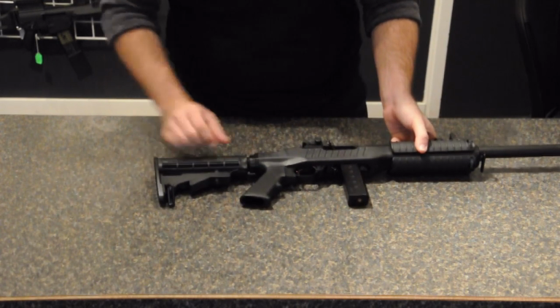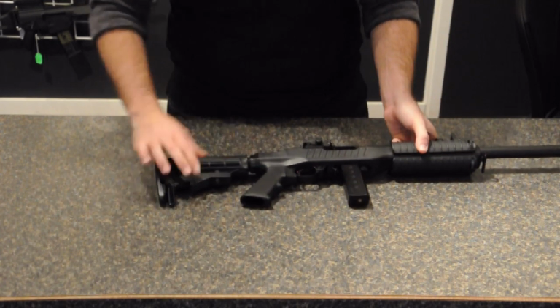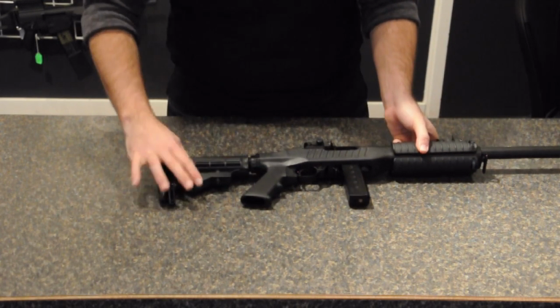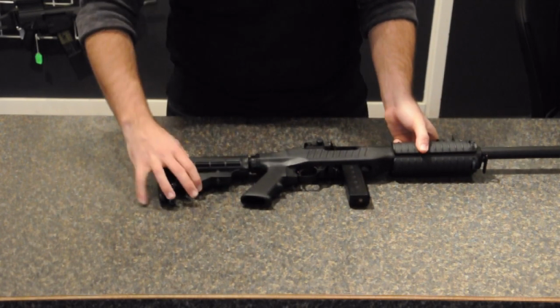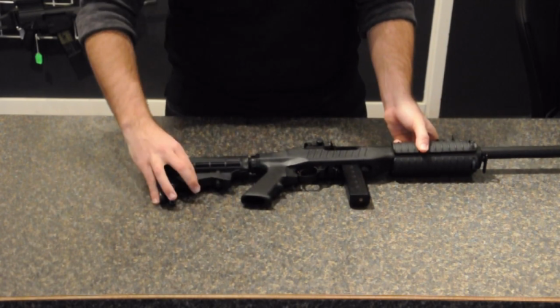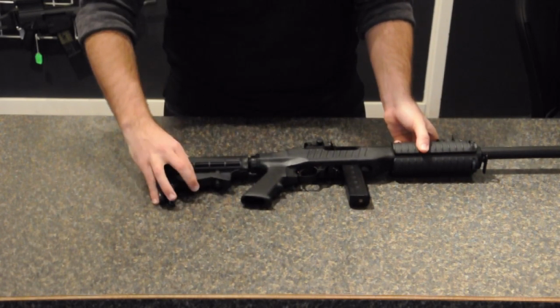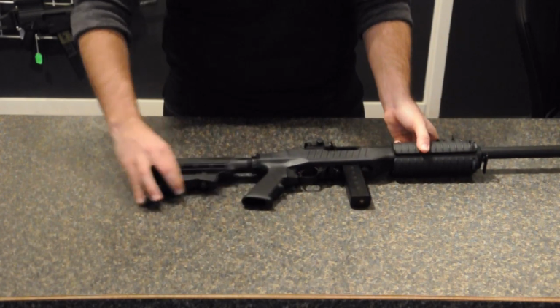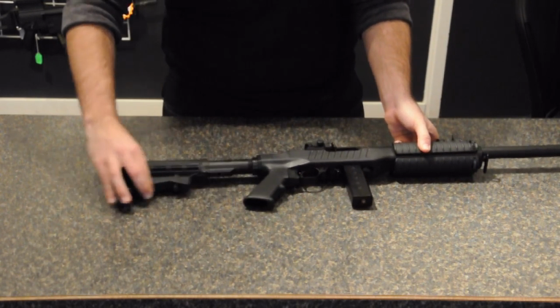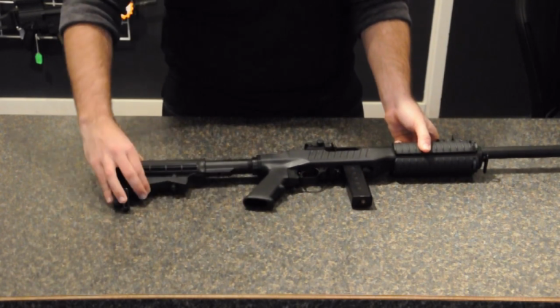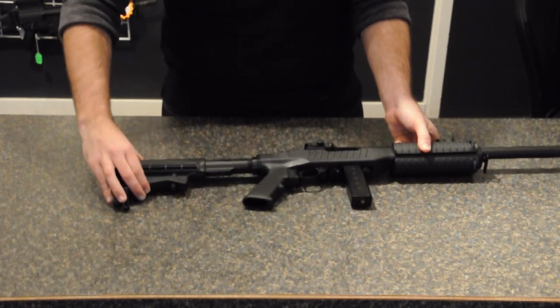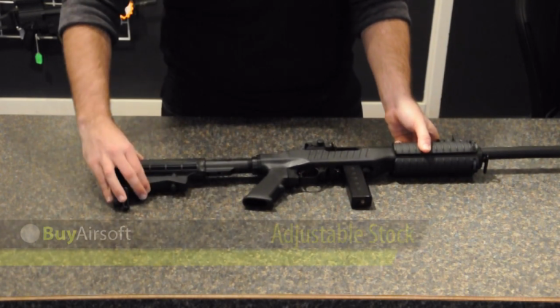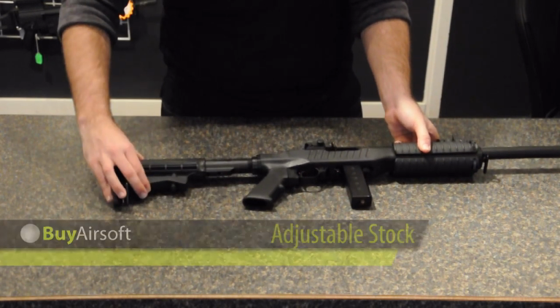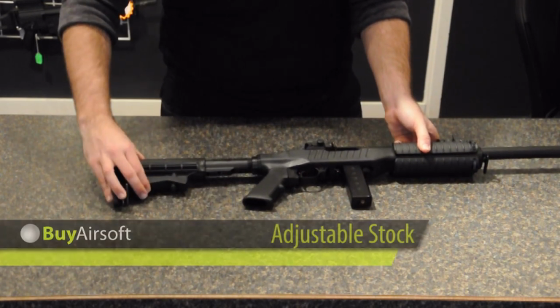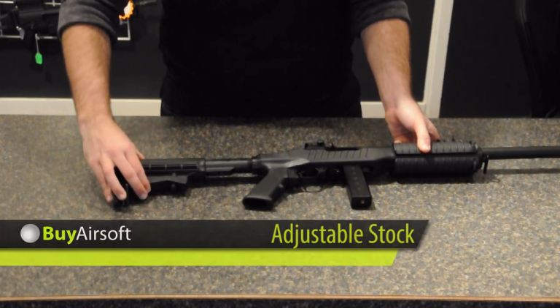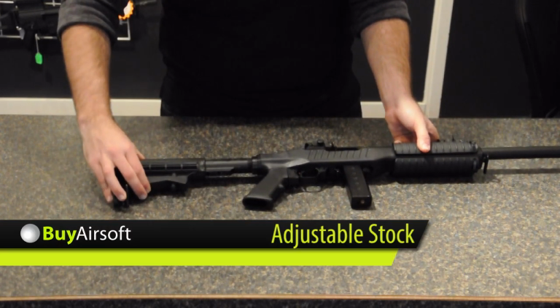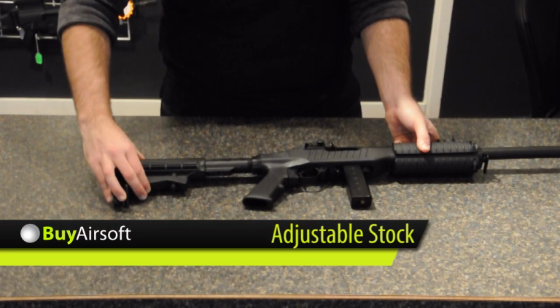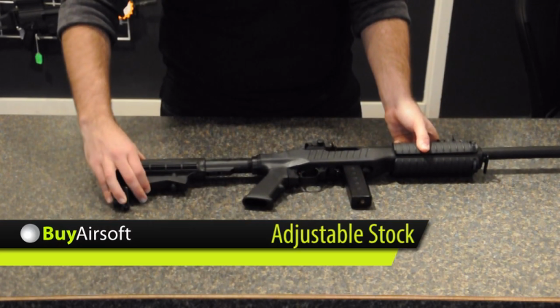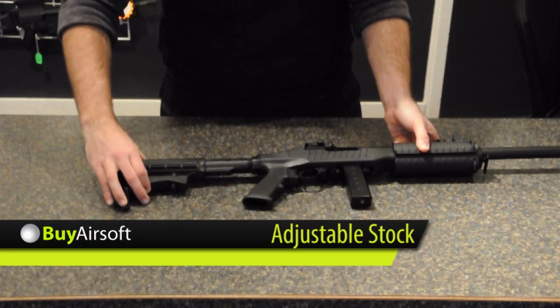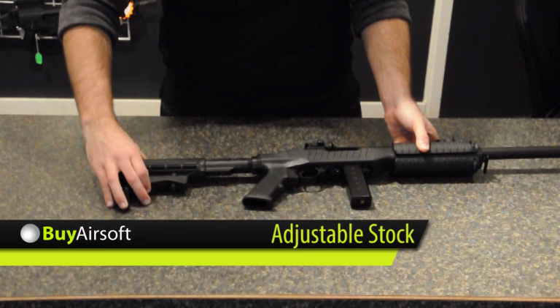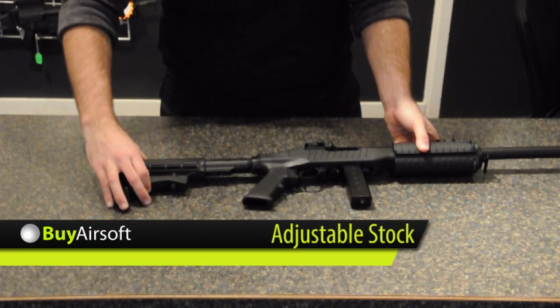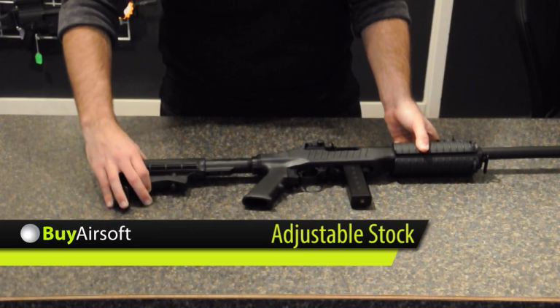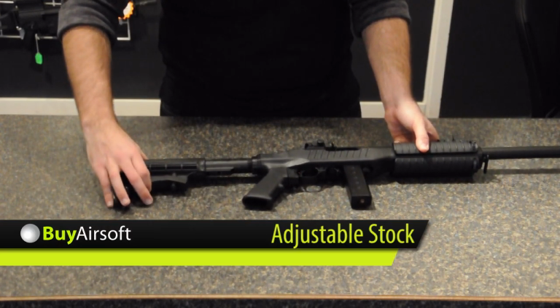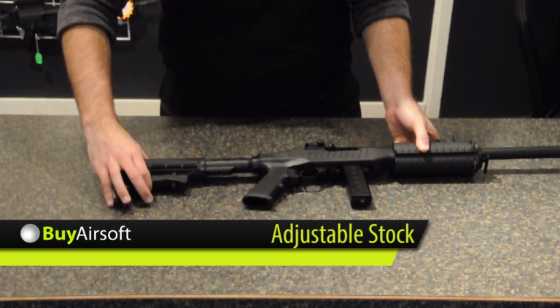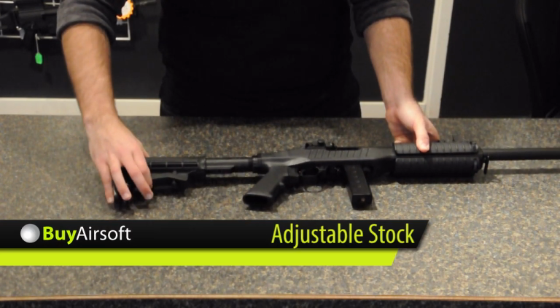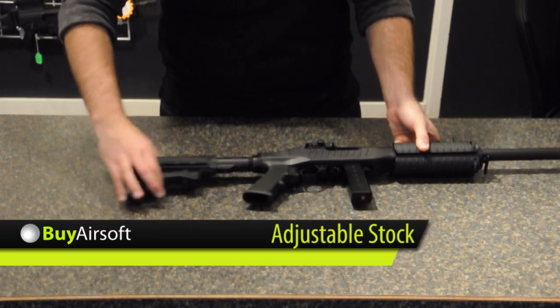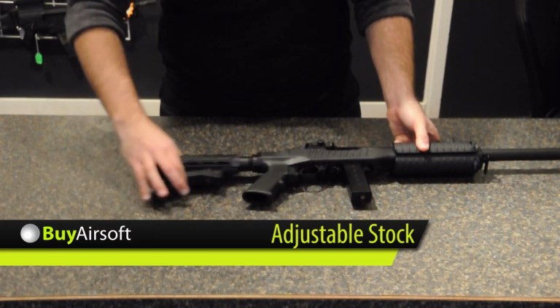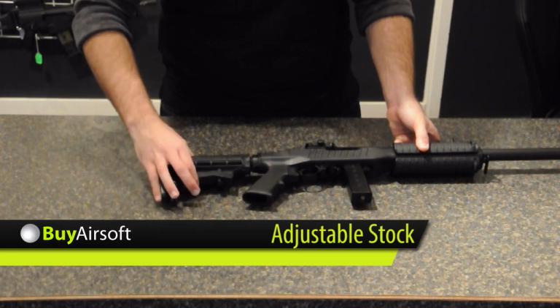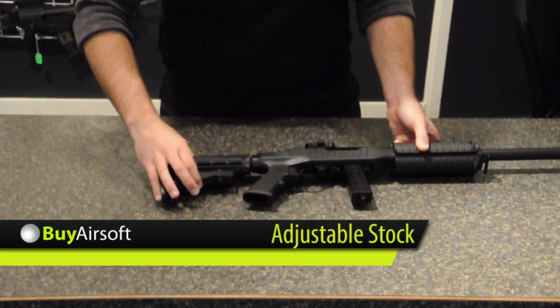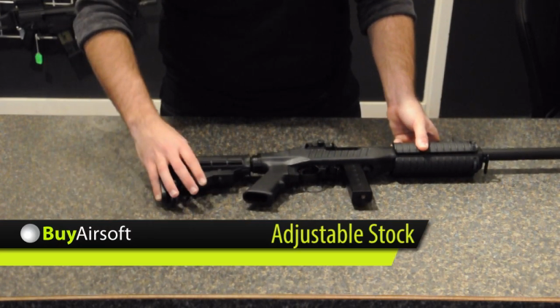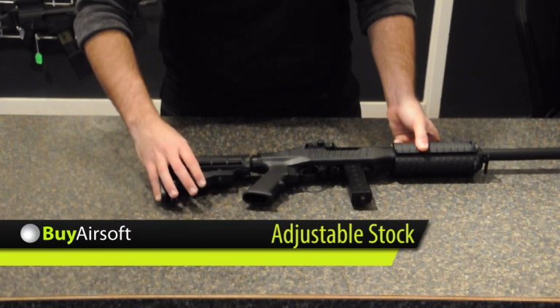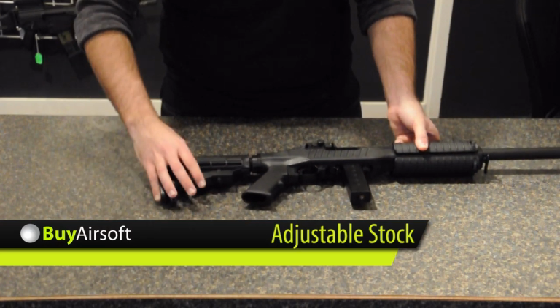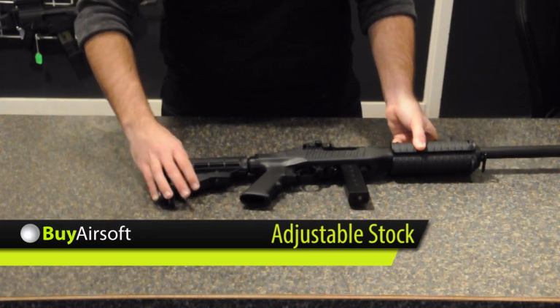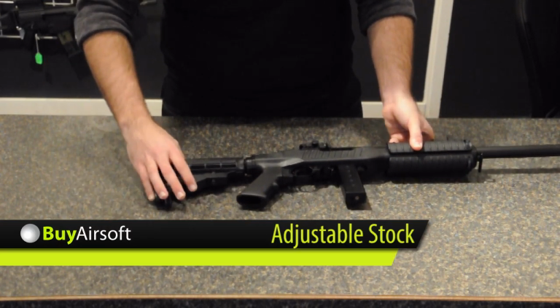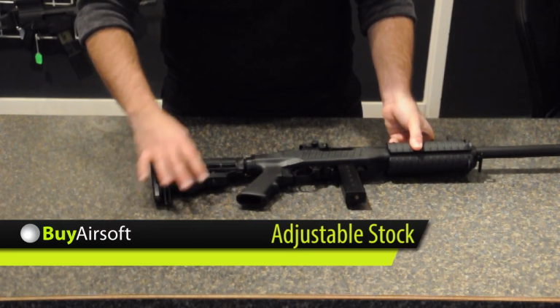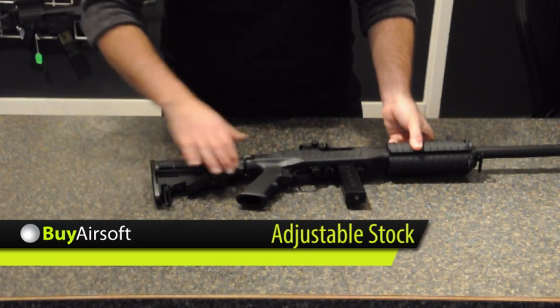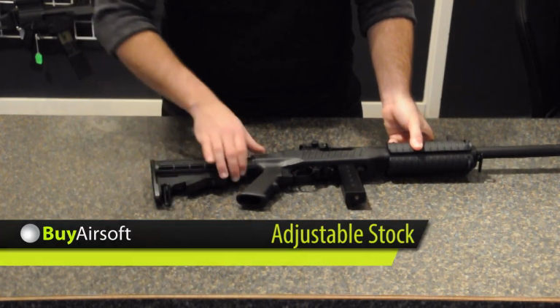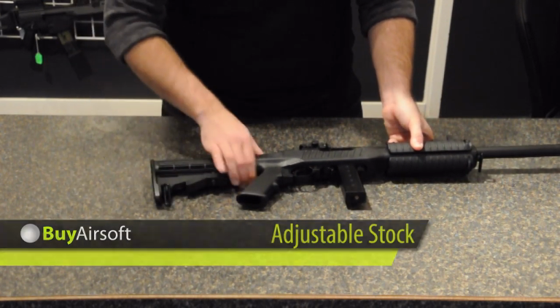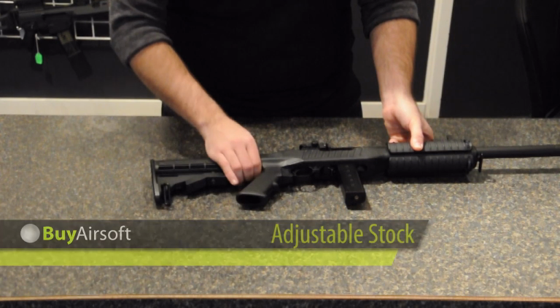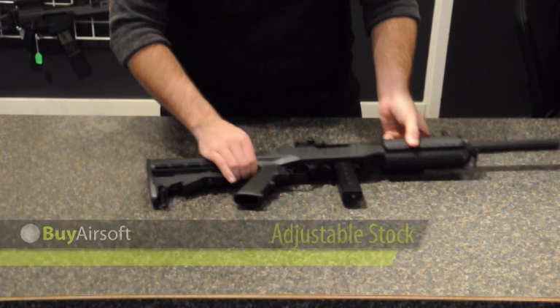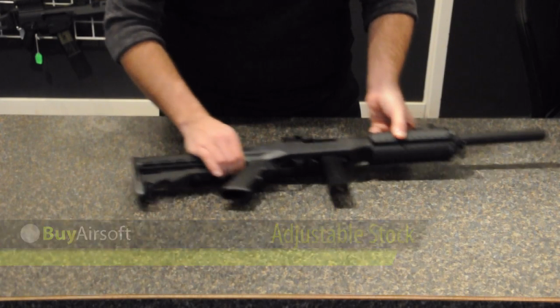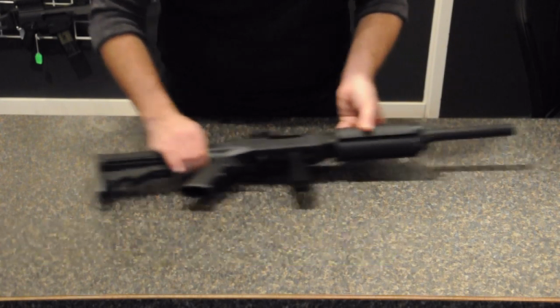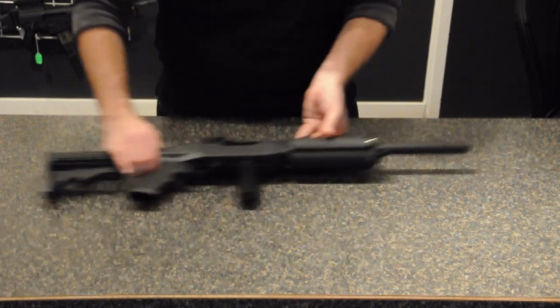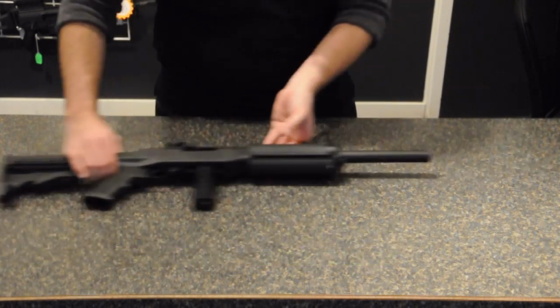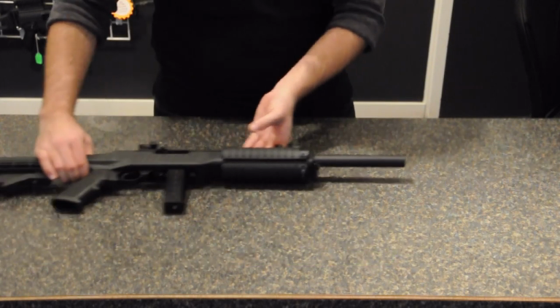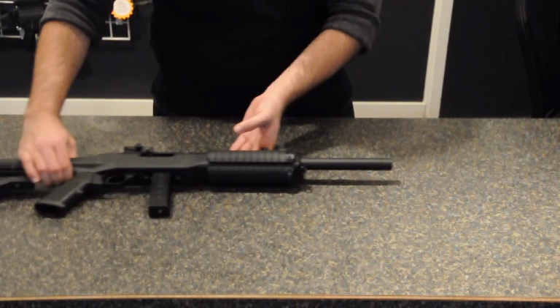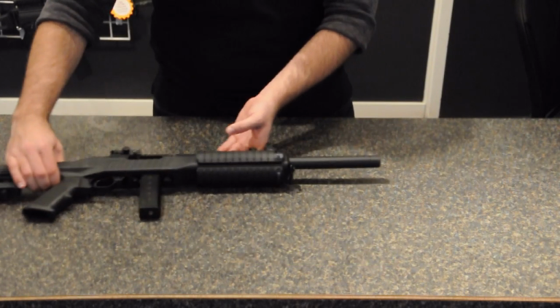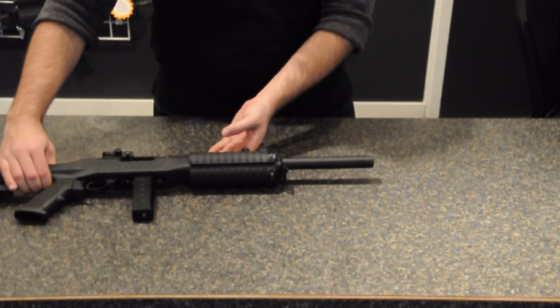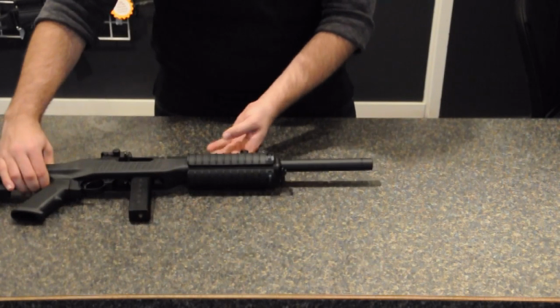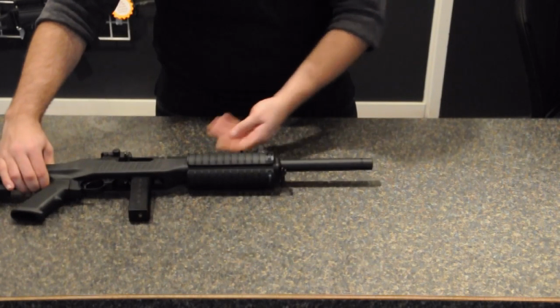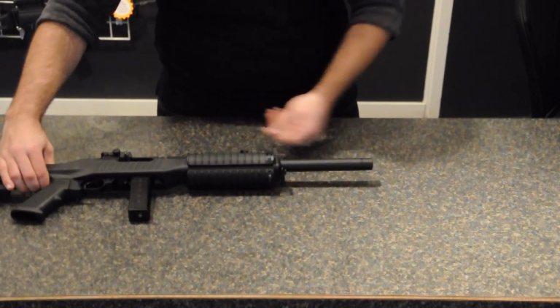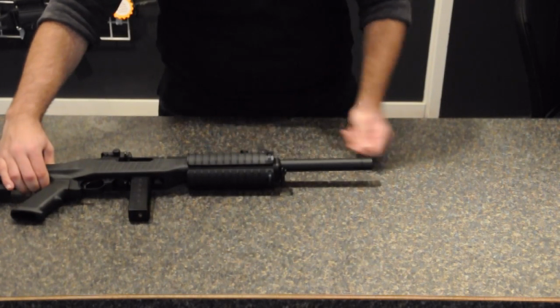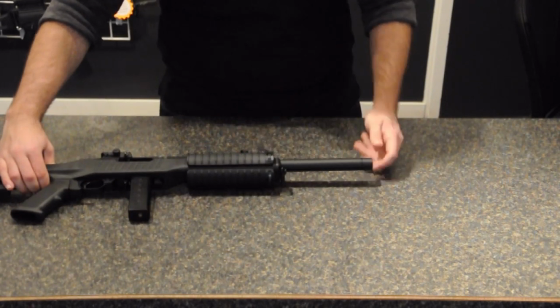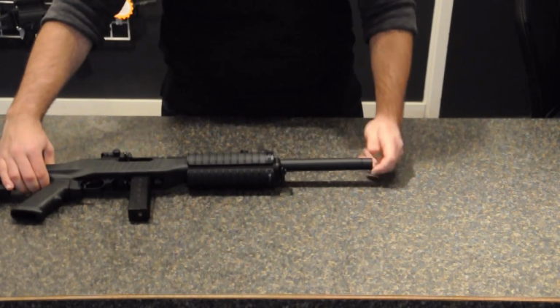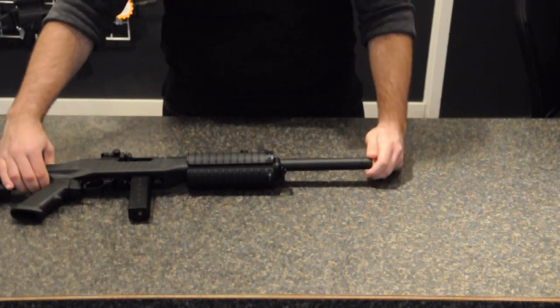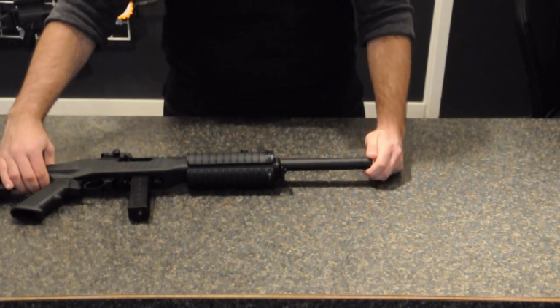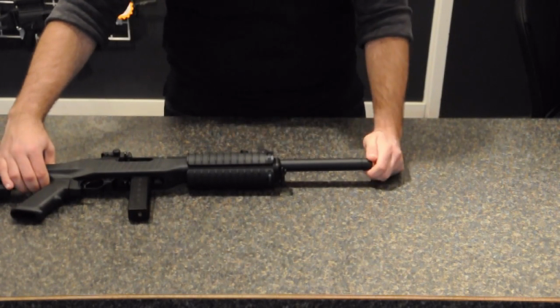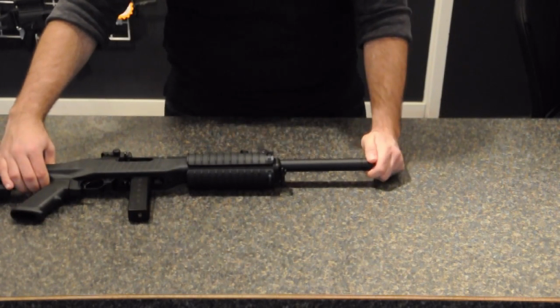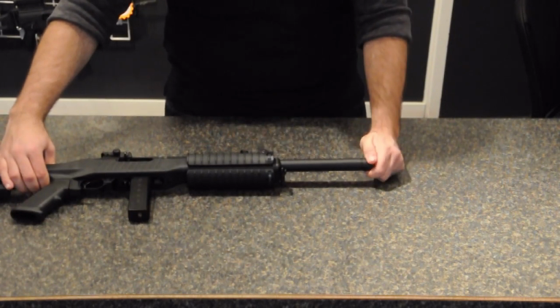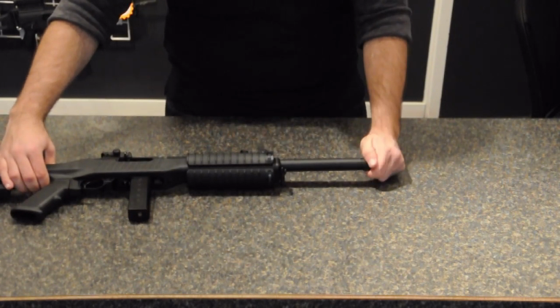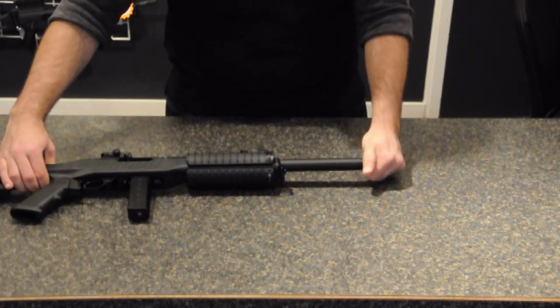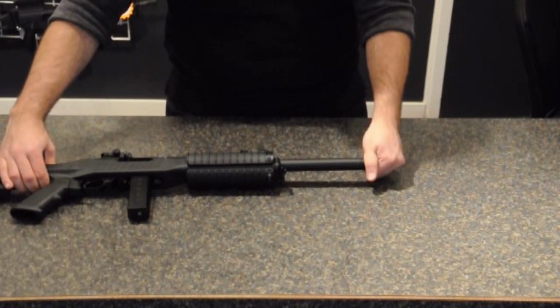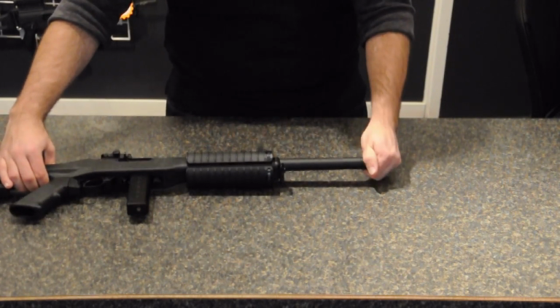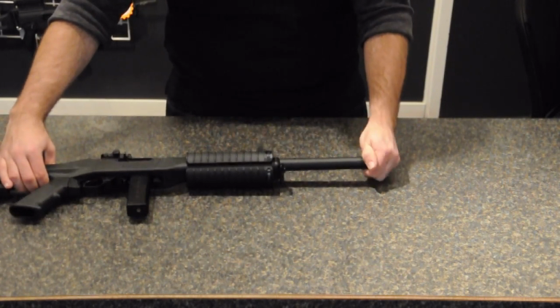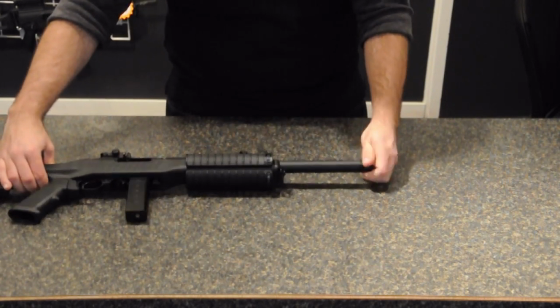A six position adjustable stock and removable flash hider both come standard on the KJW 10-22 Carbine.